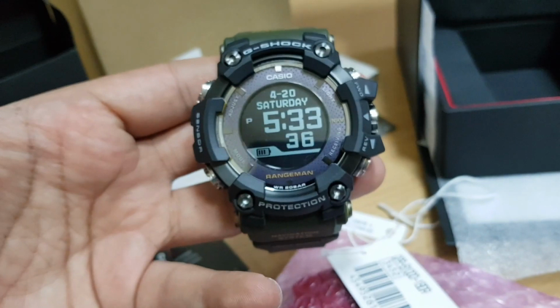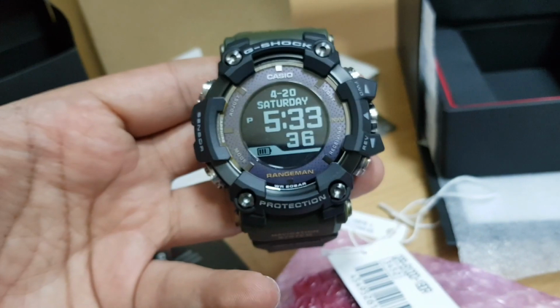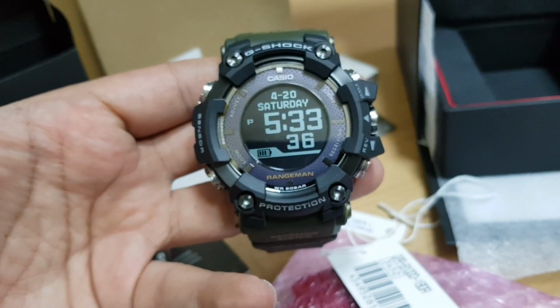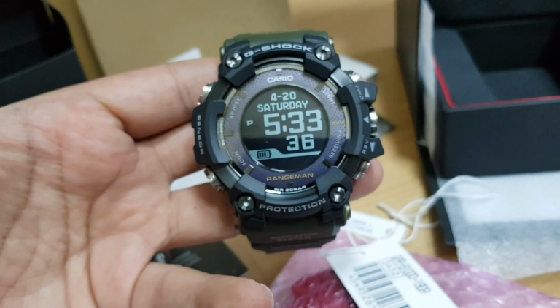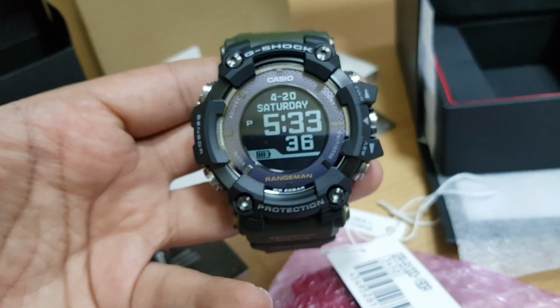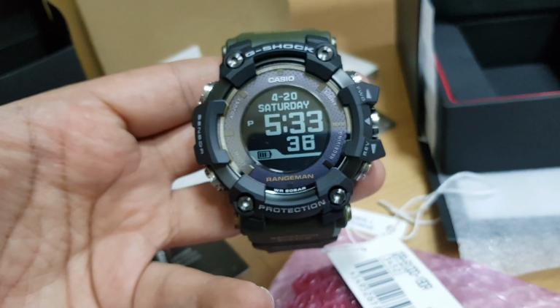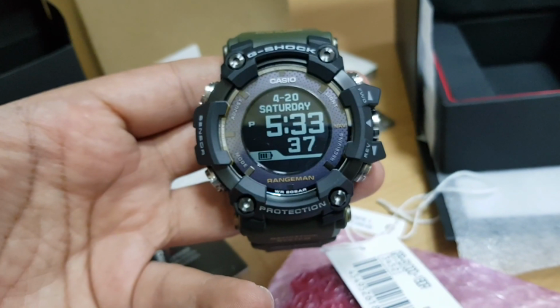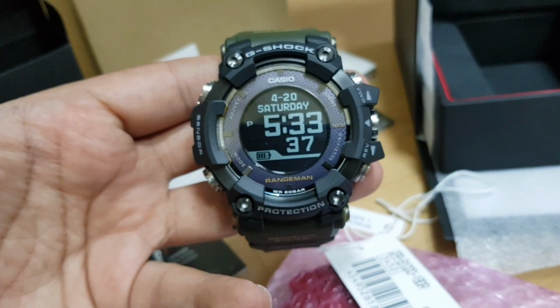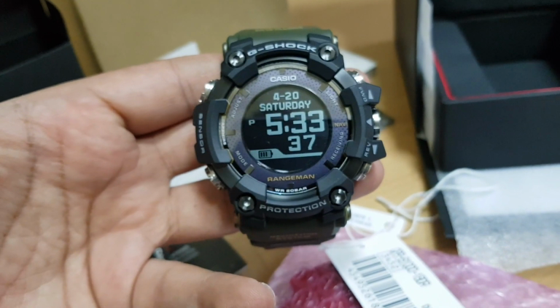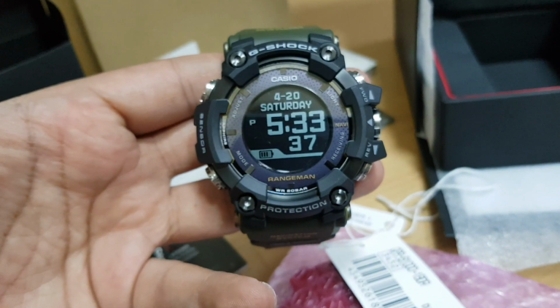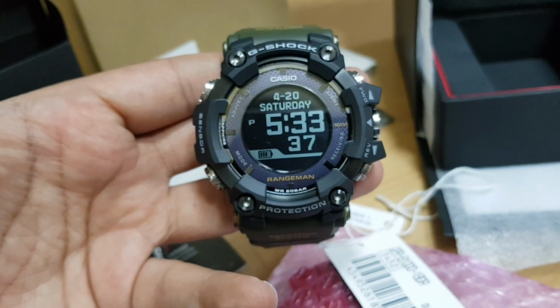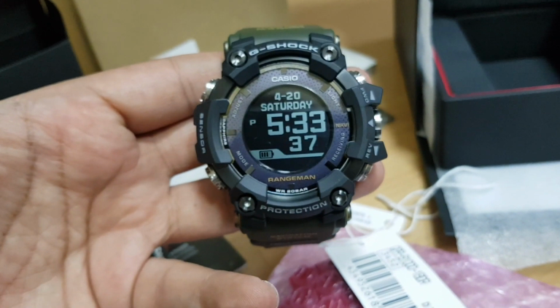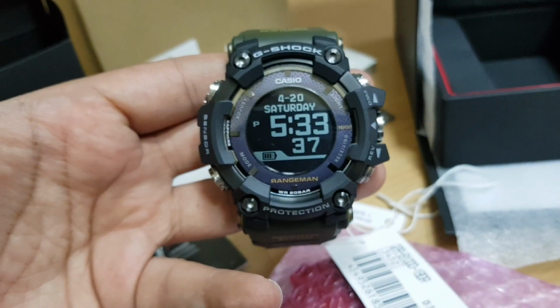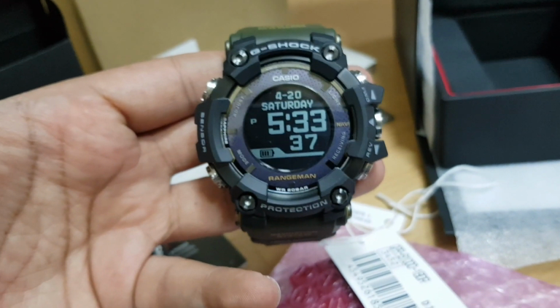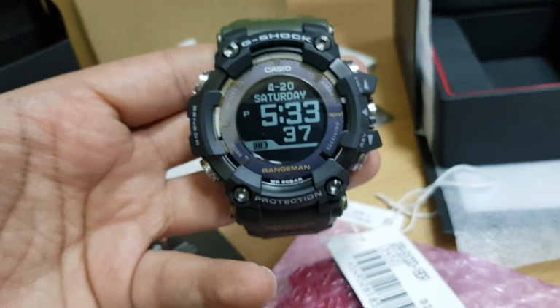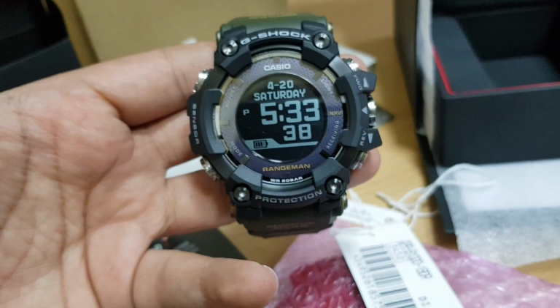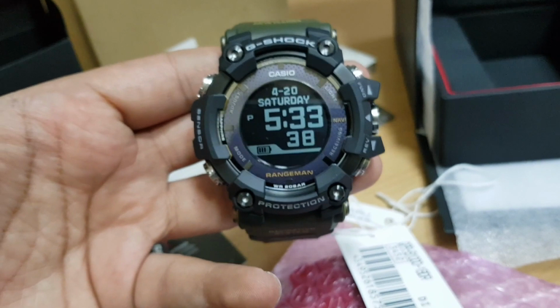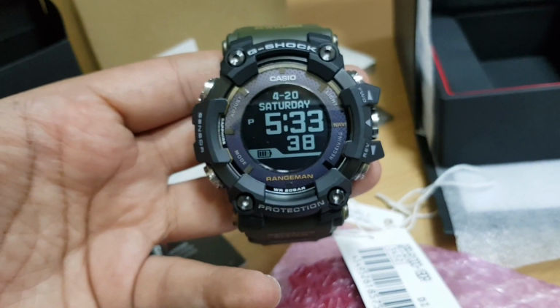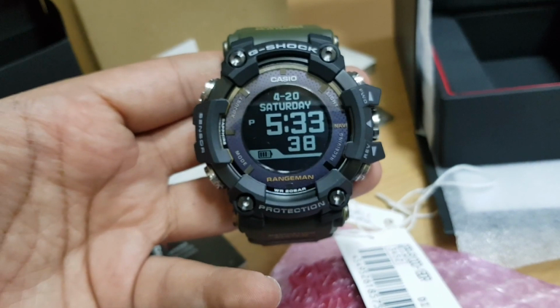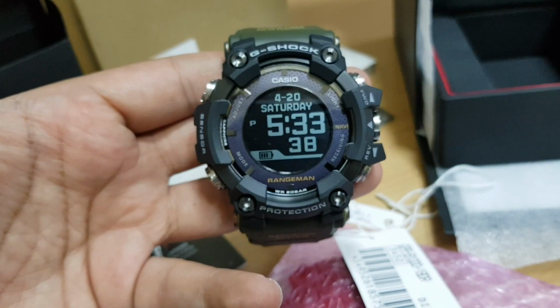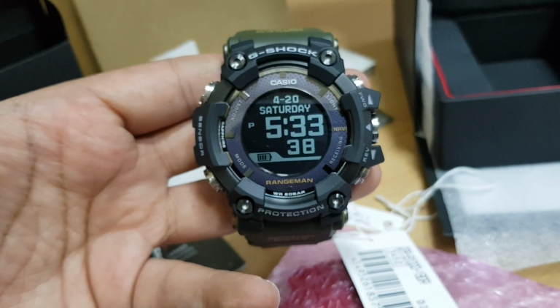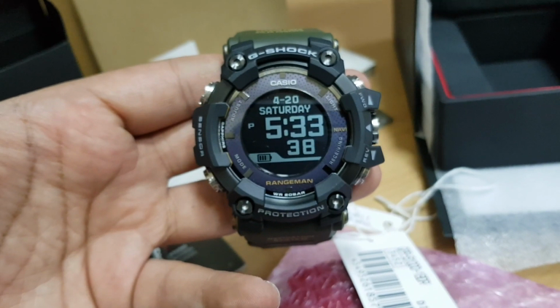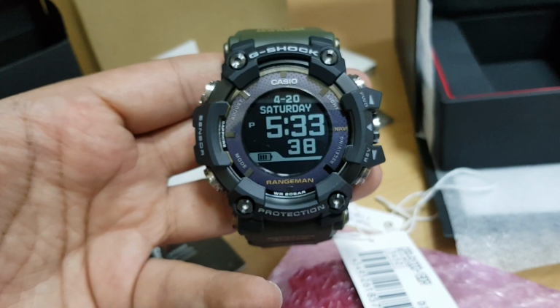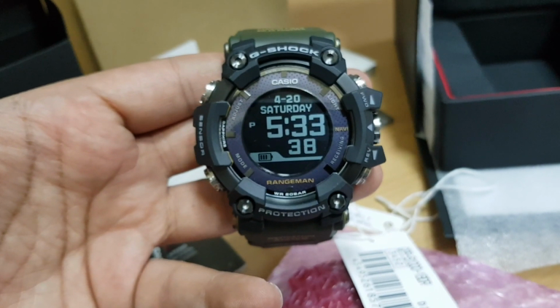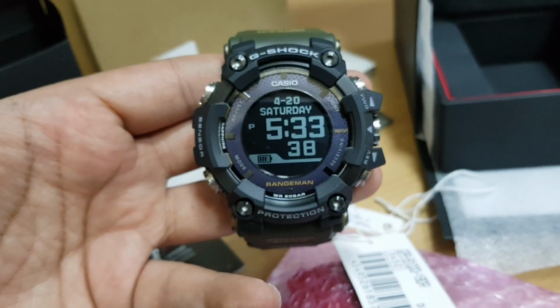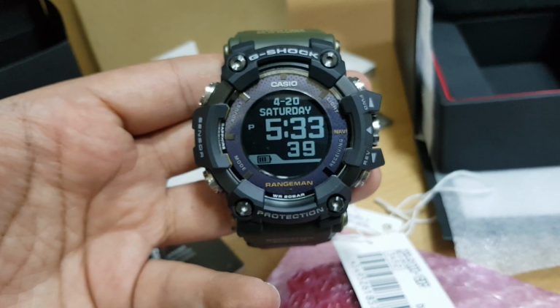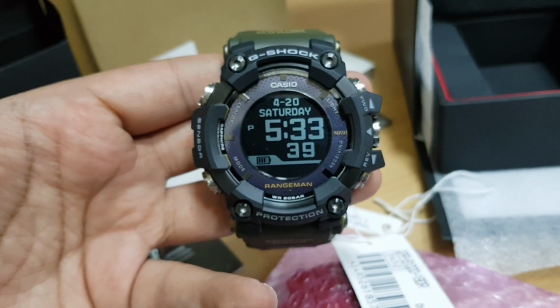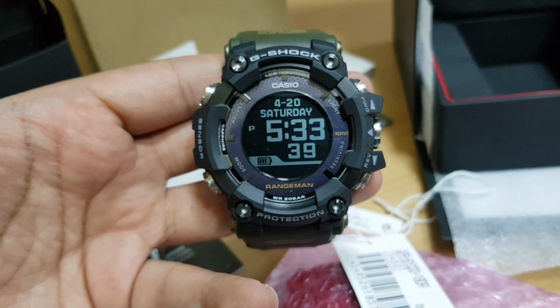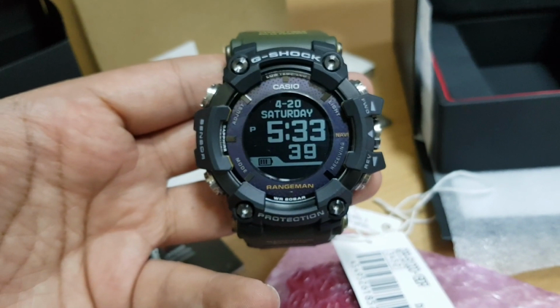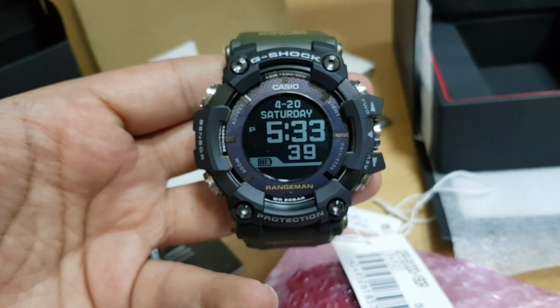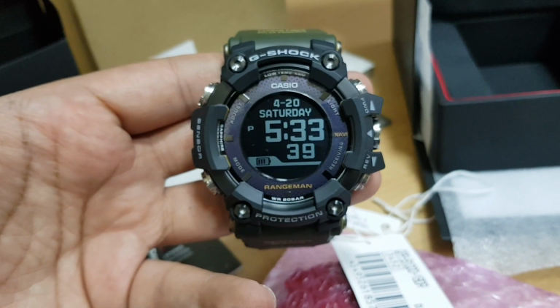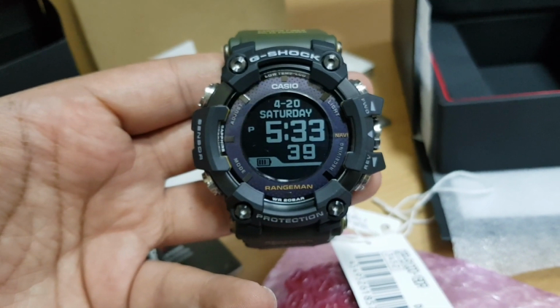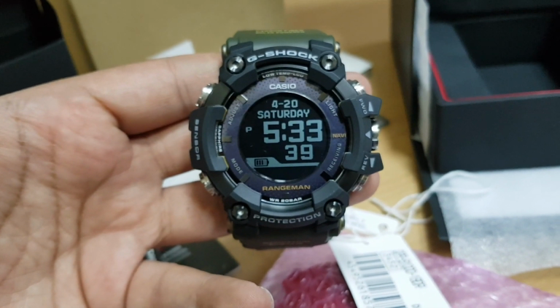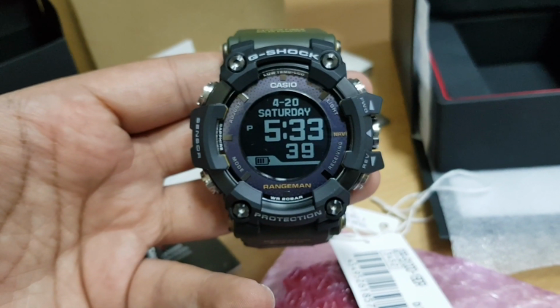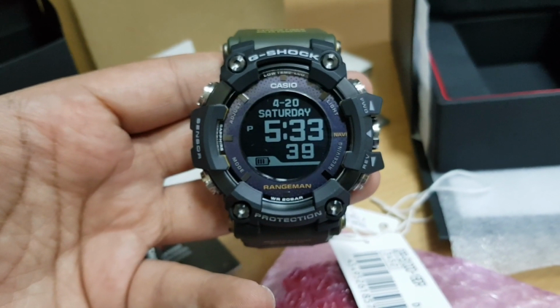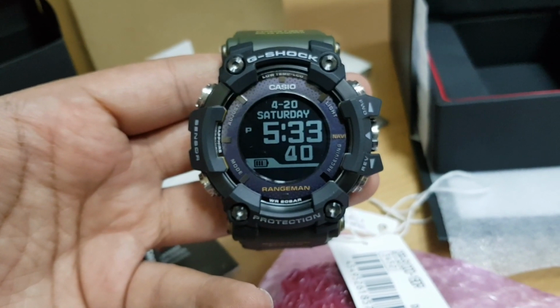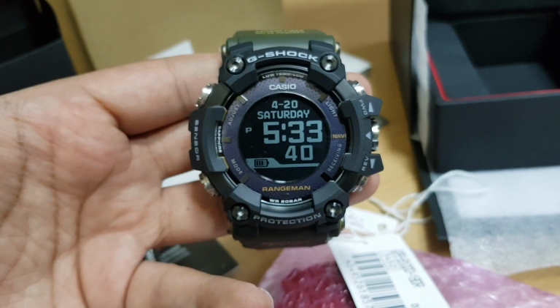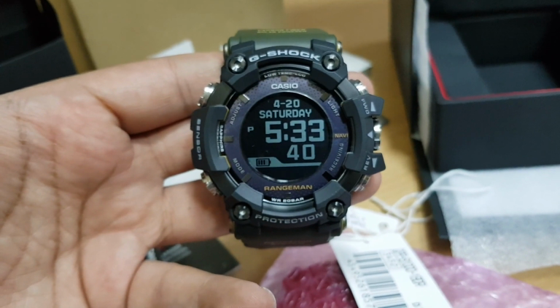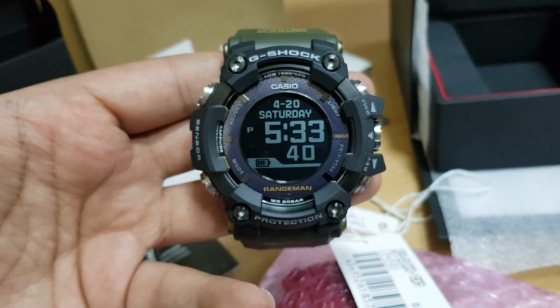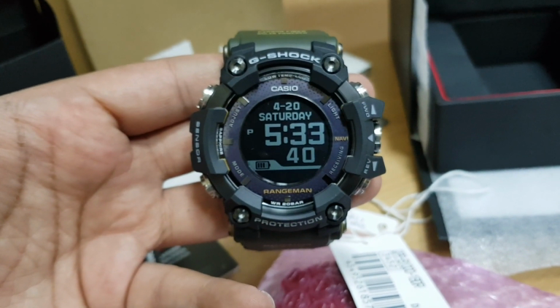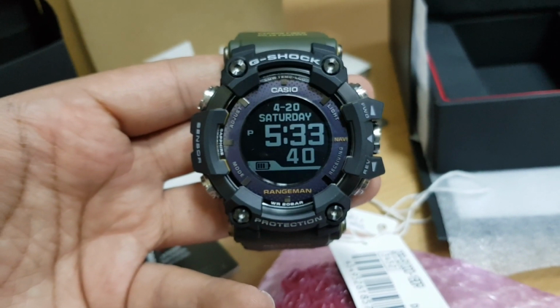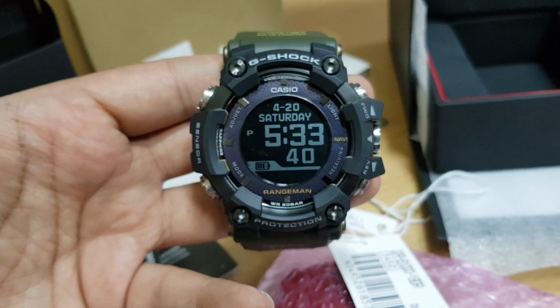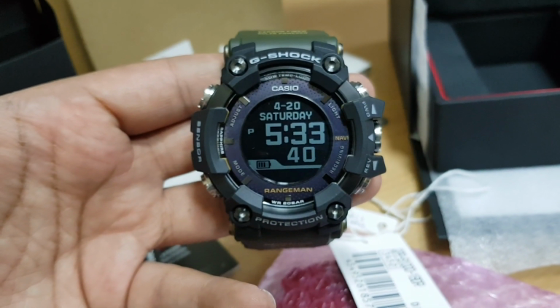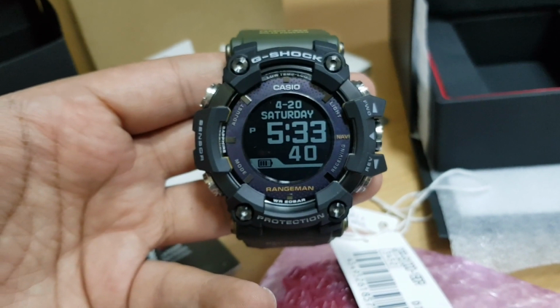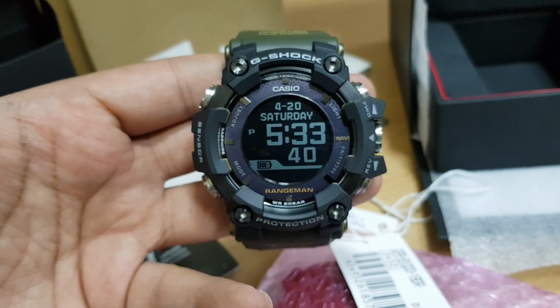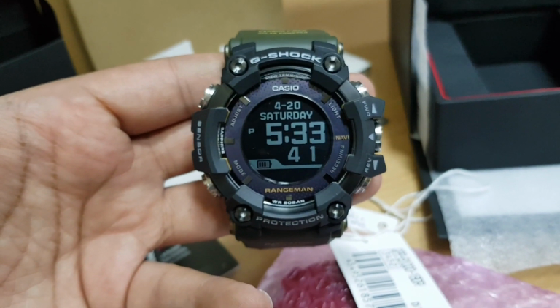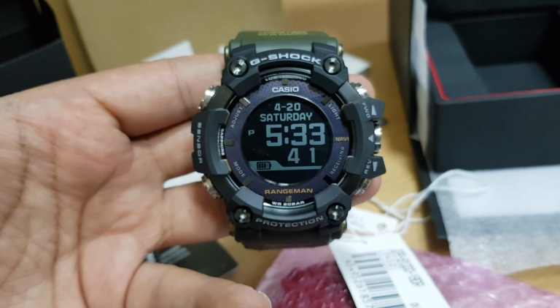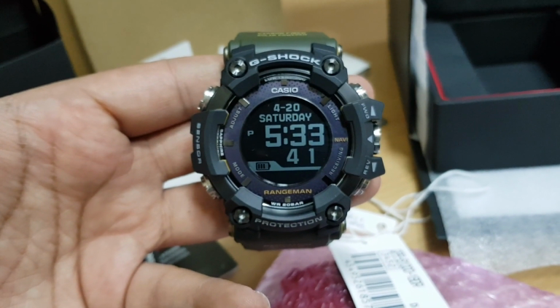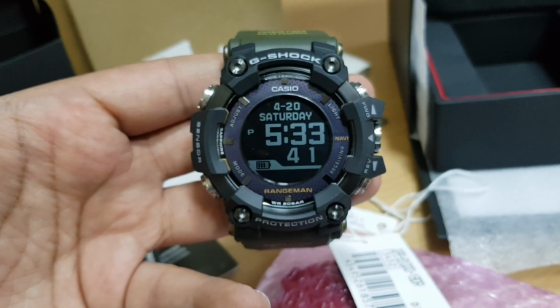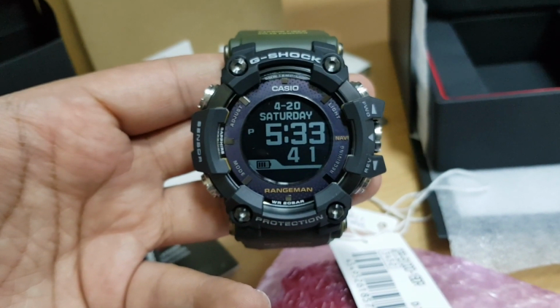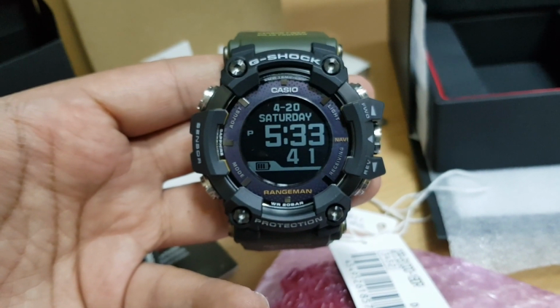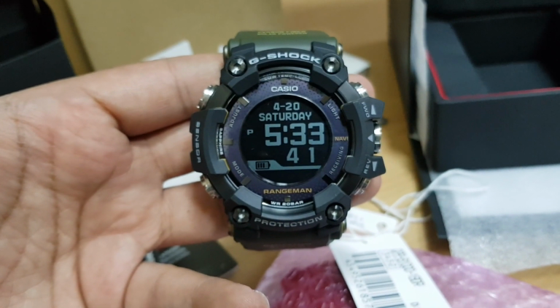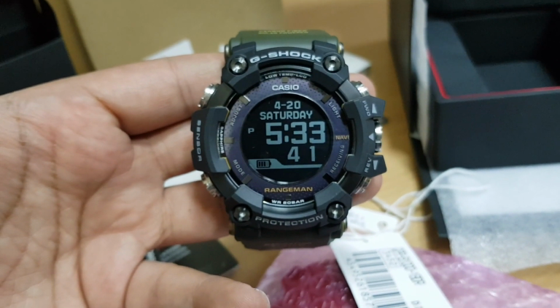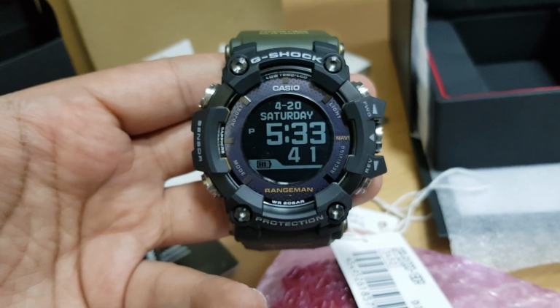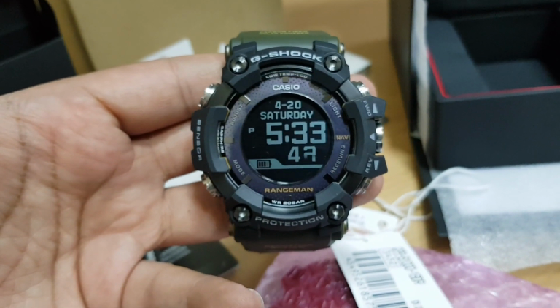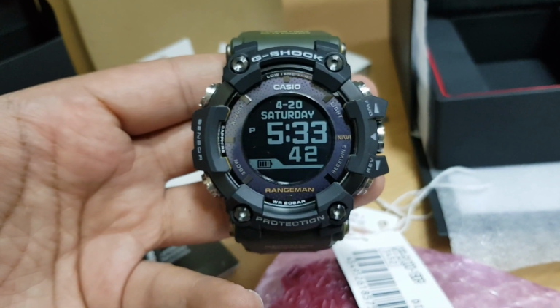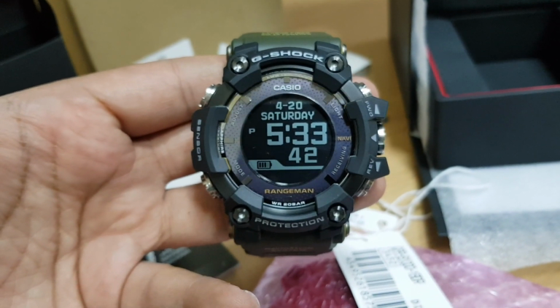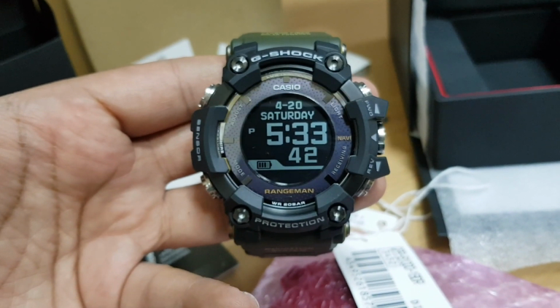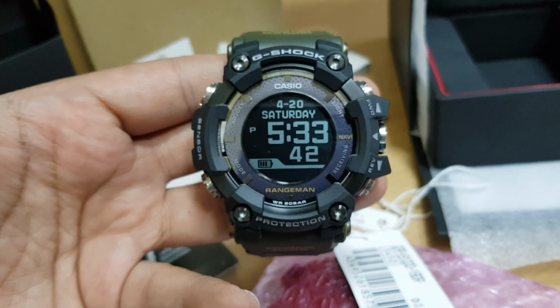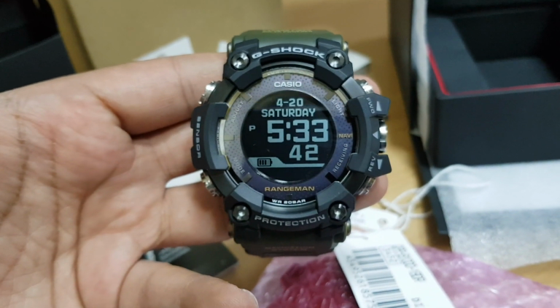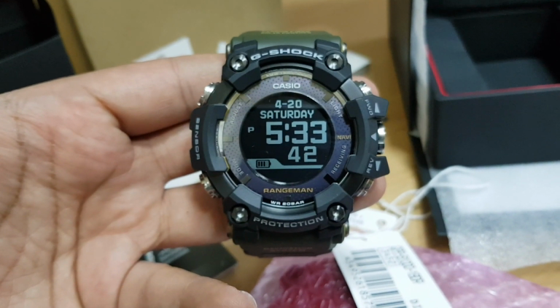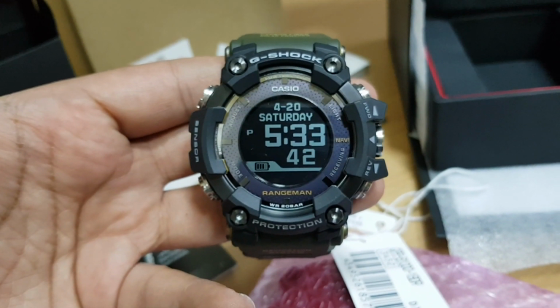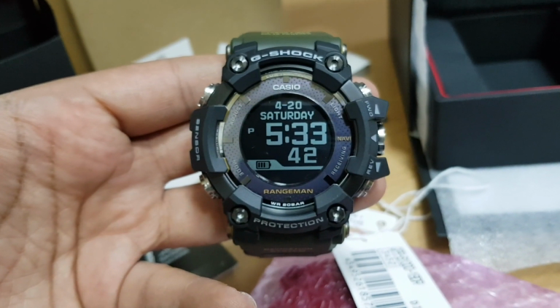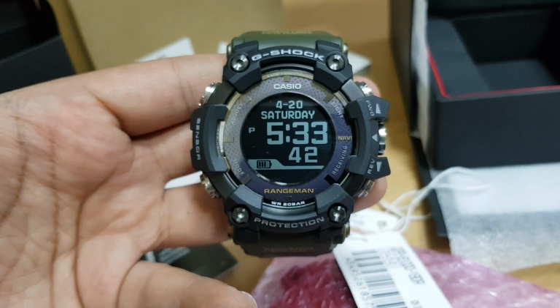So what are your views on the watch? Do let us know in the comments and don't forget to like and subscribe. Have a good day.